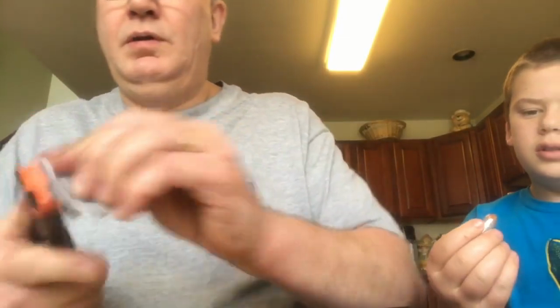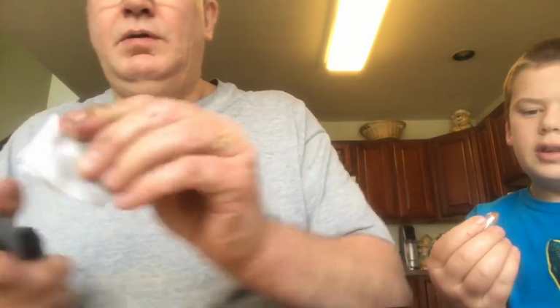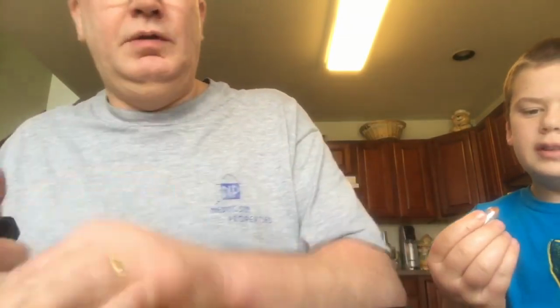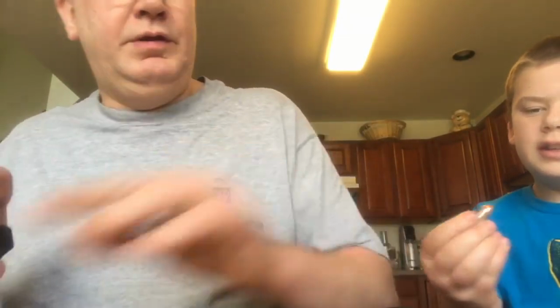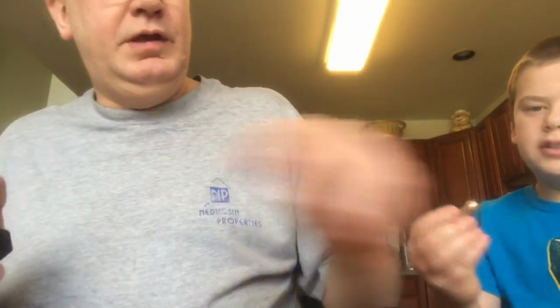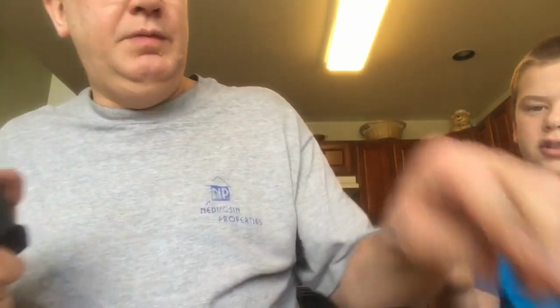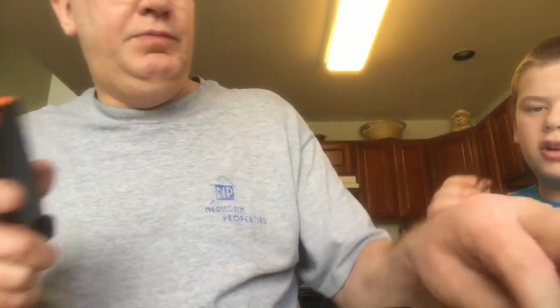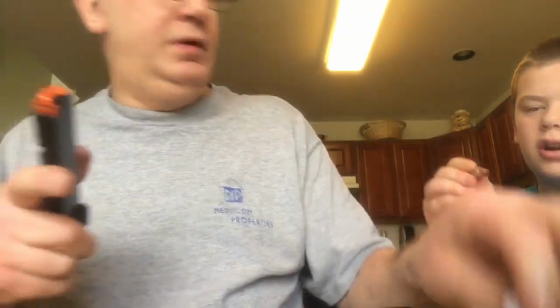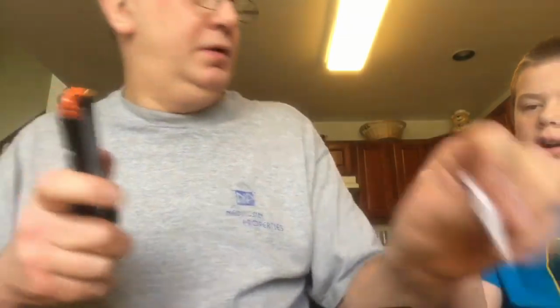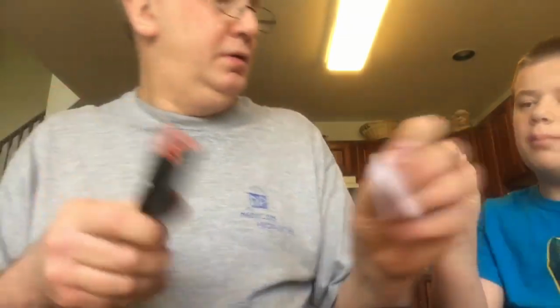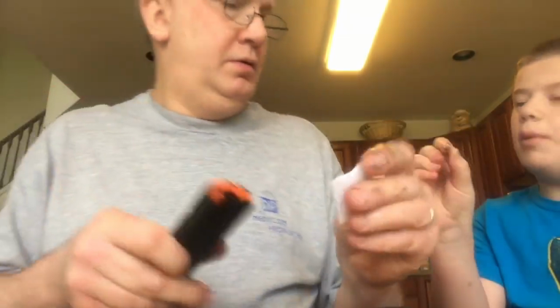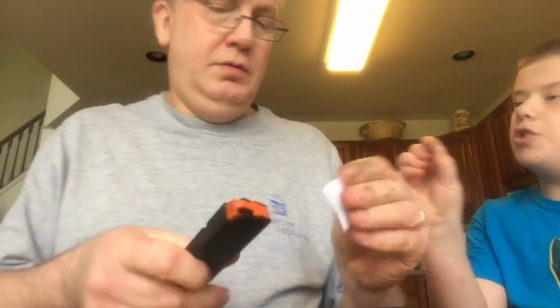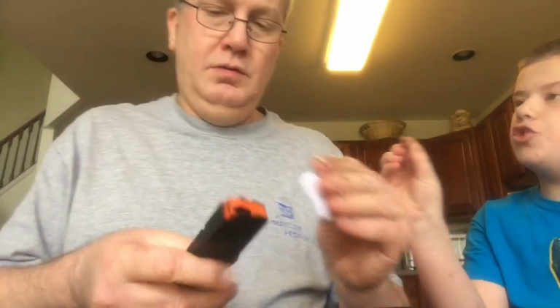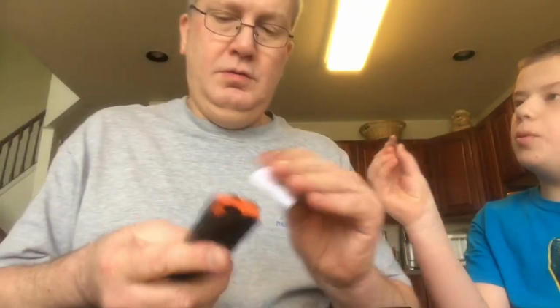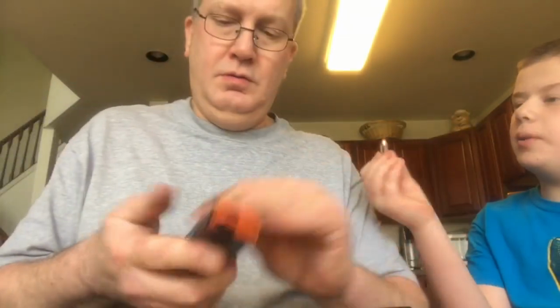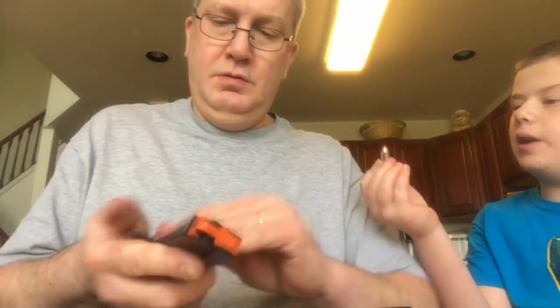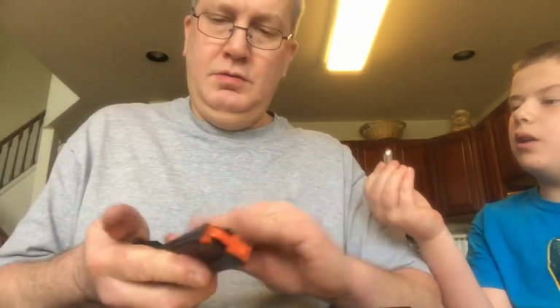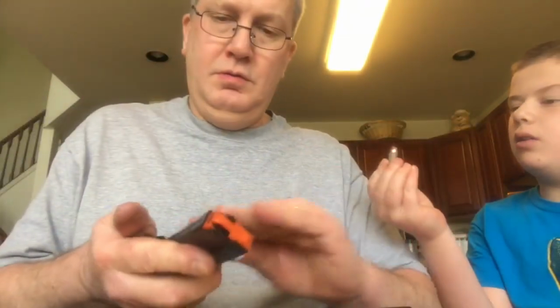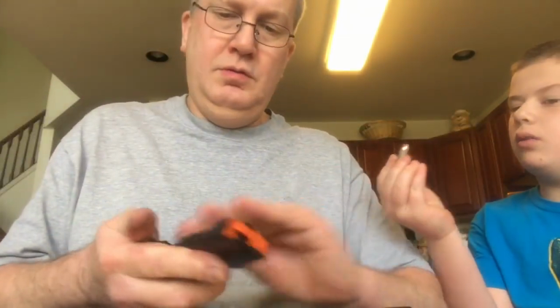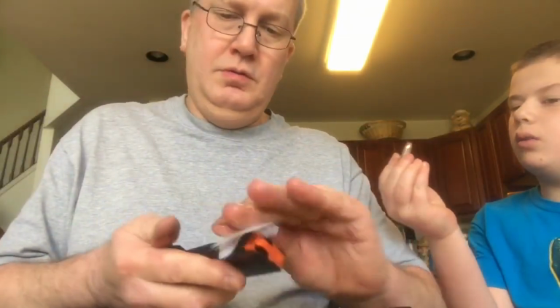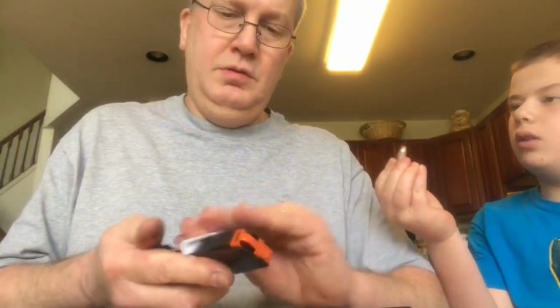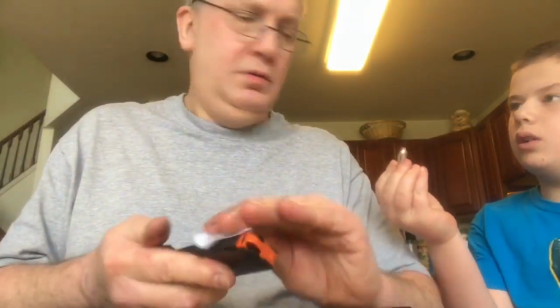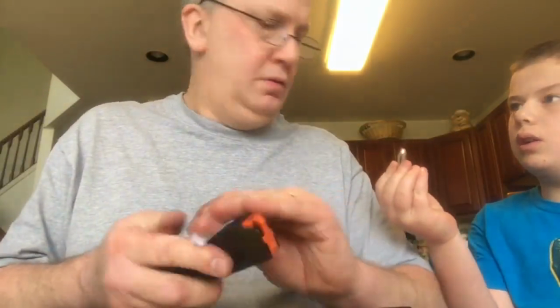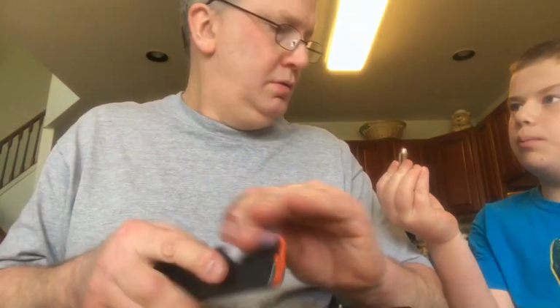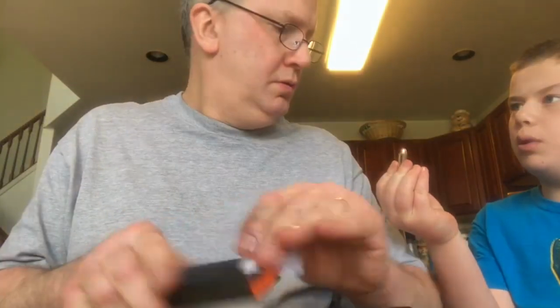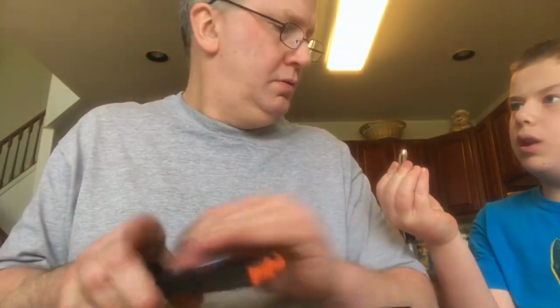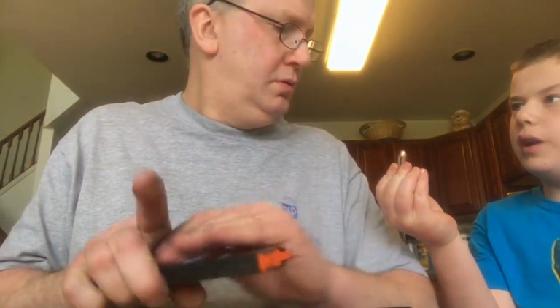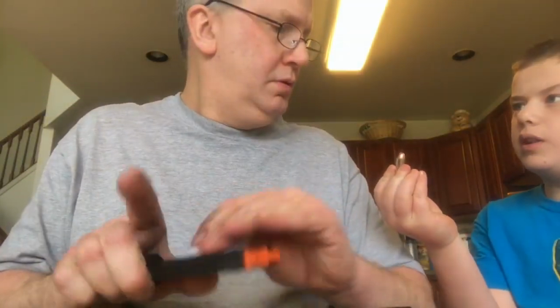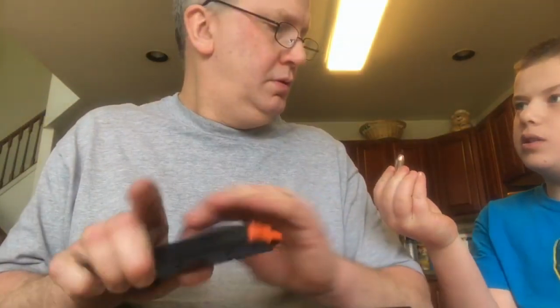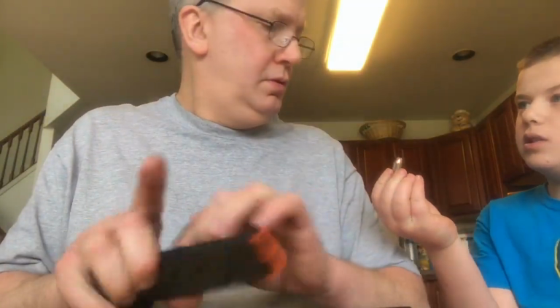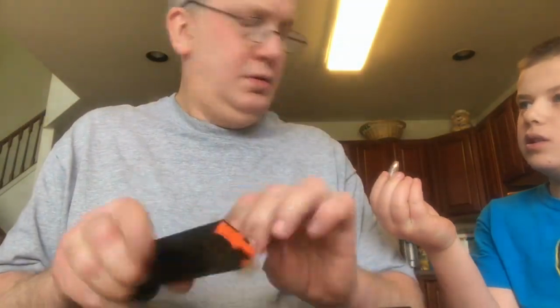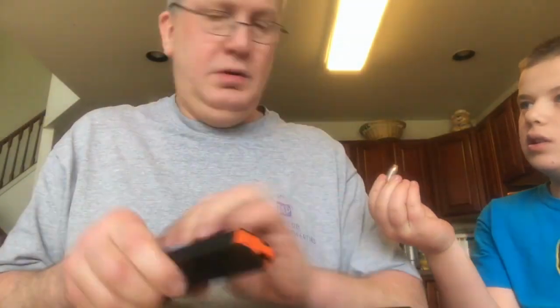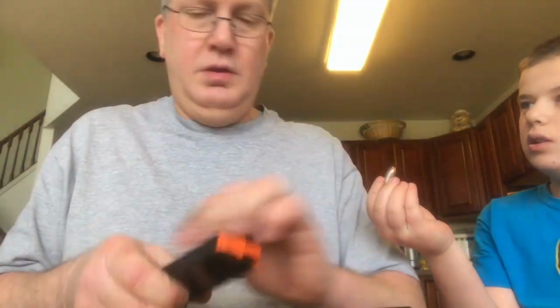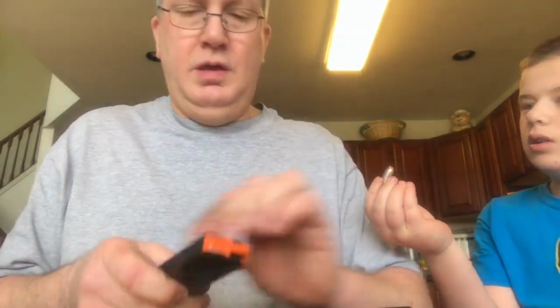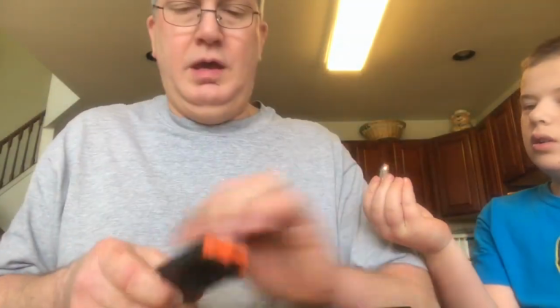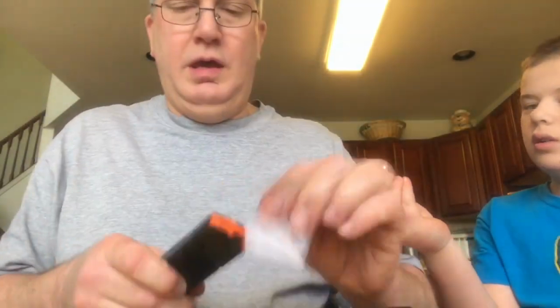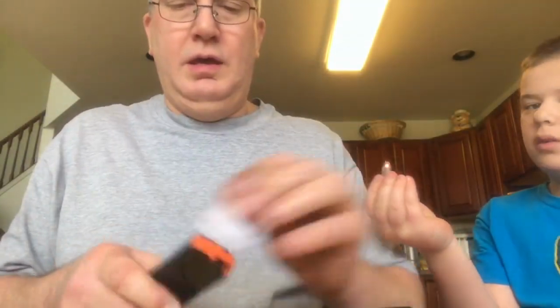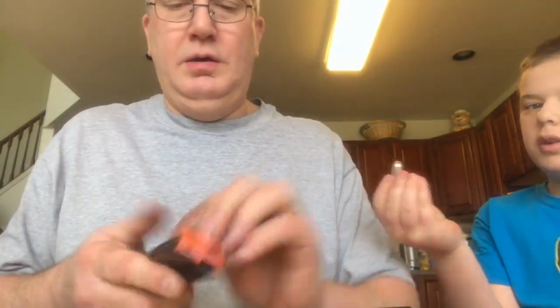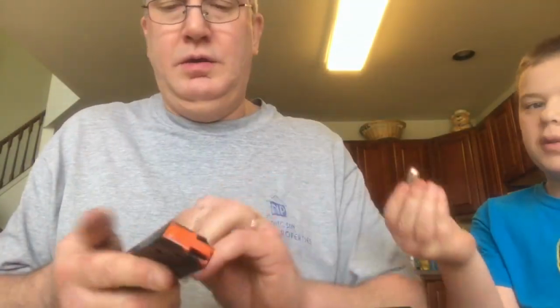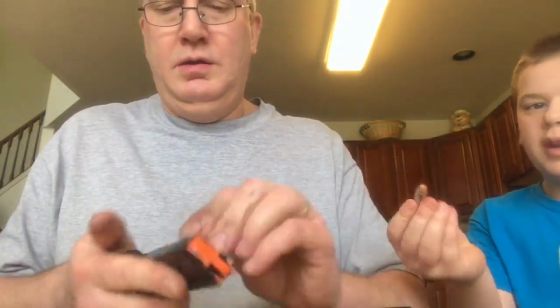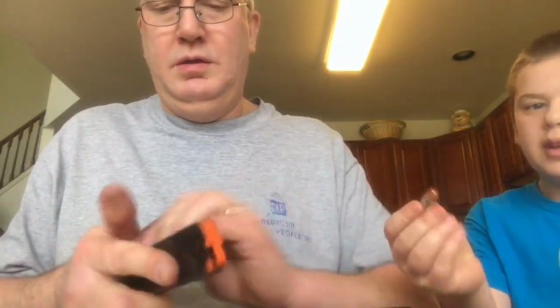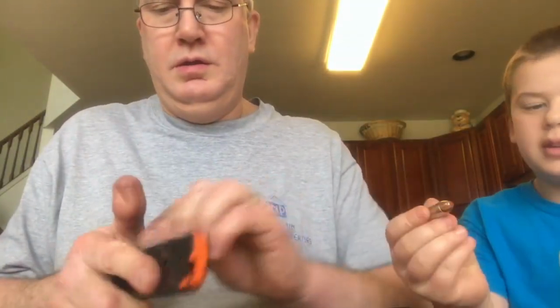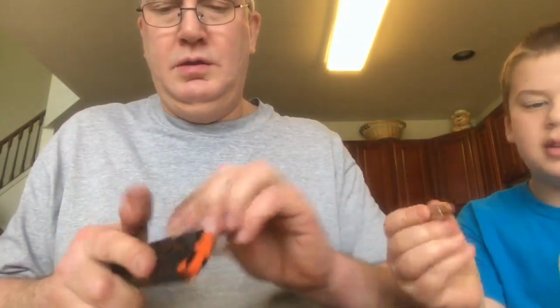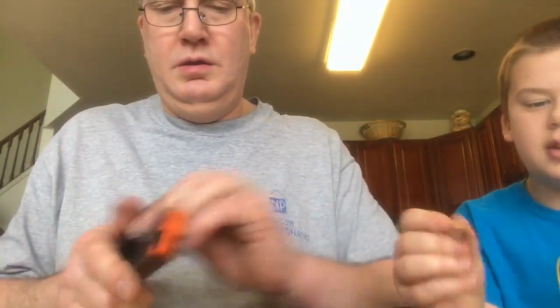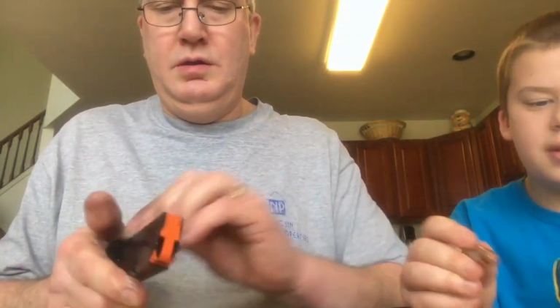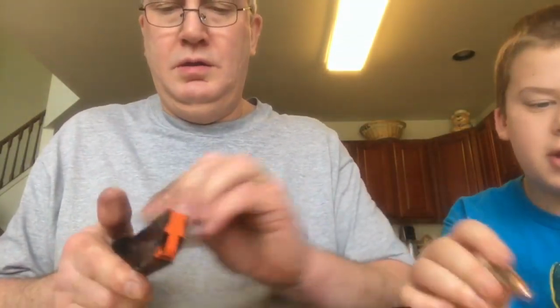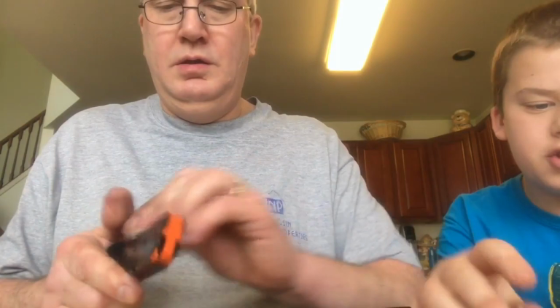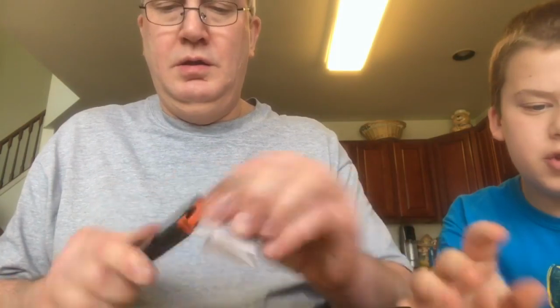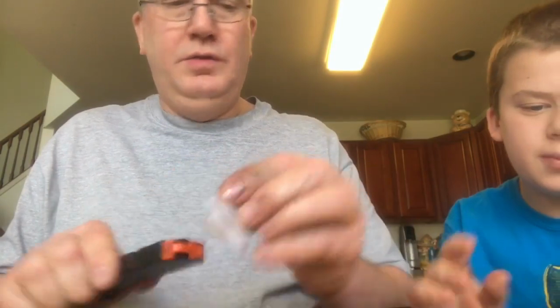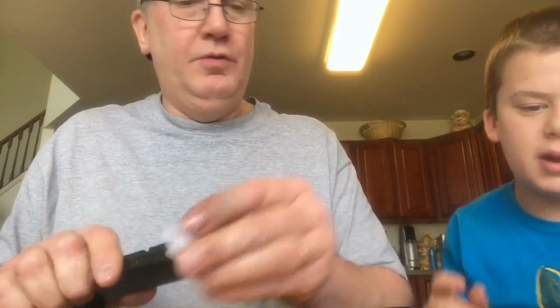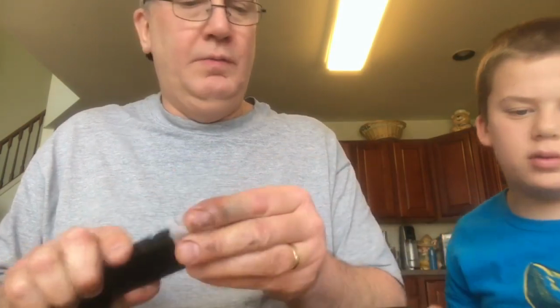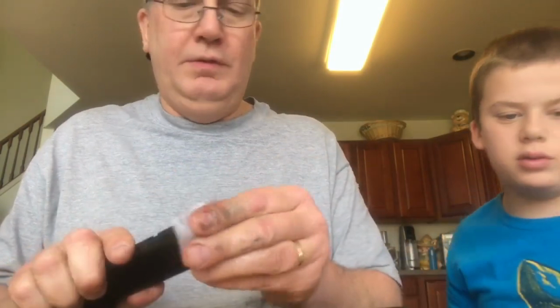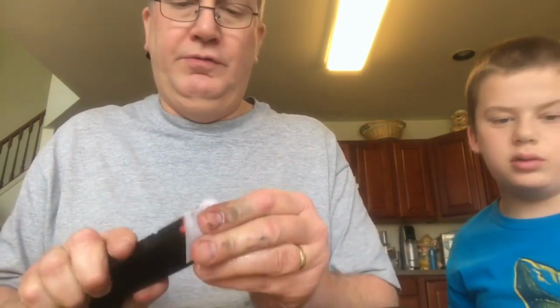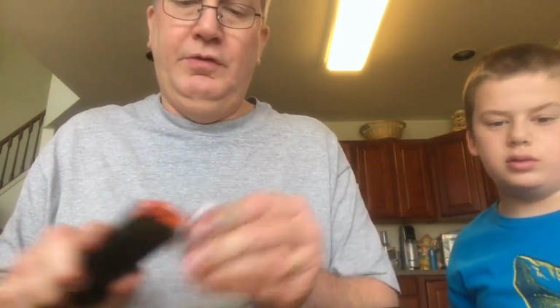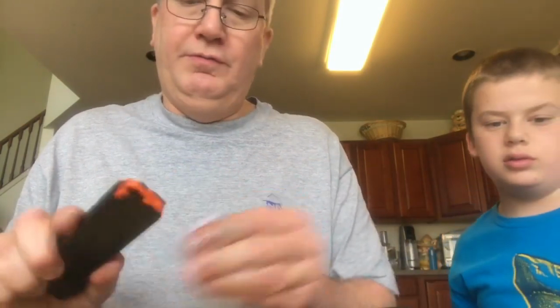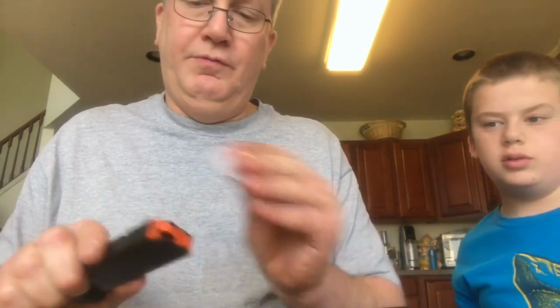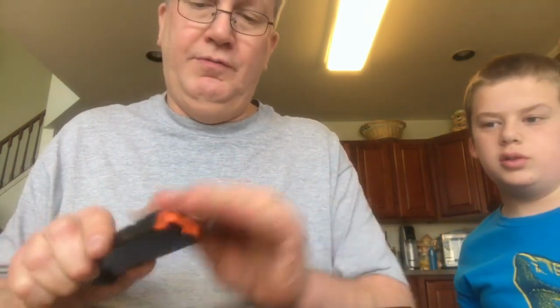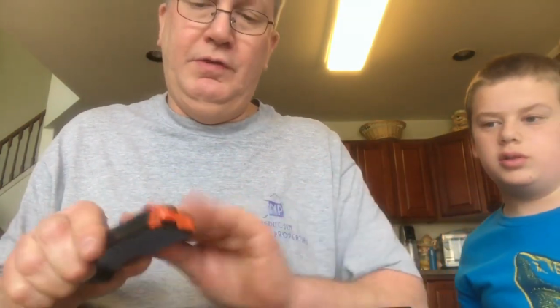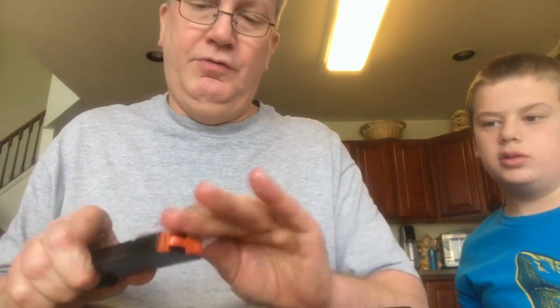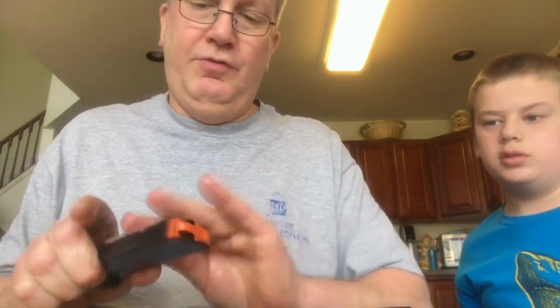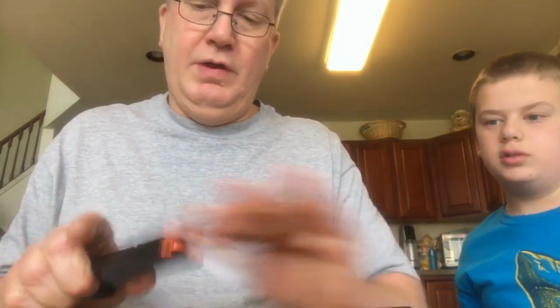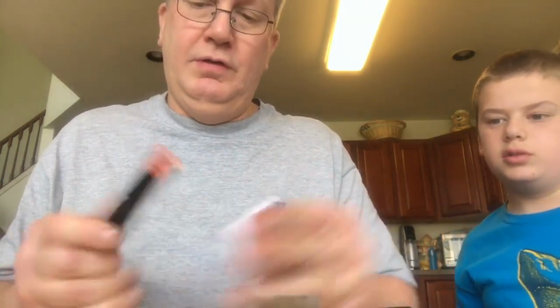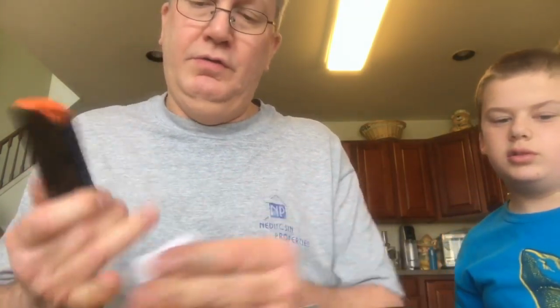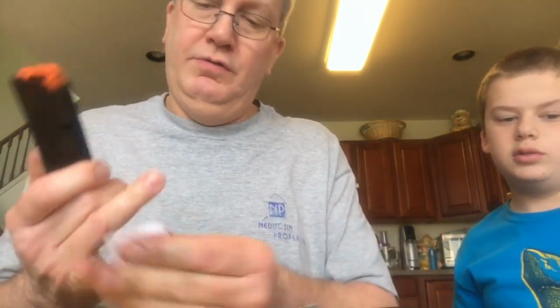These are mushrooming bullets — my self-defense rounds. When you get hit, they mushroom out.